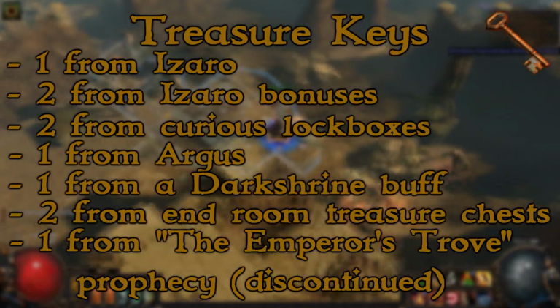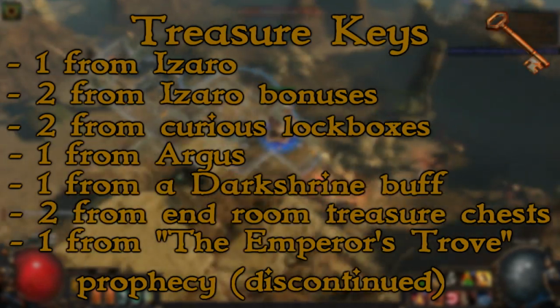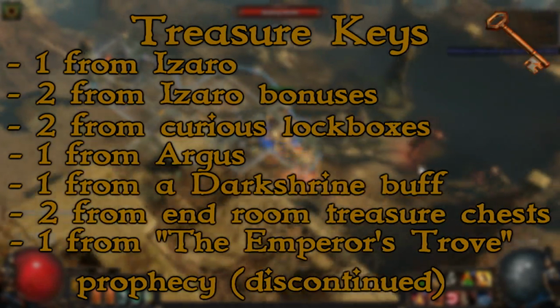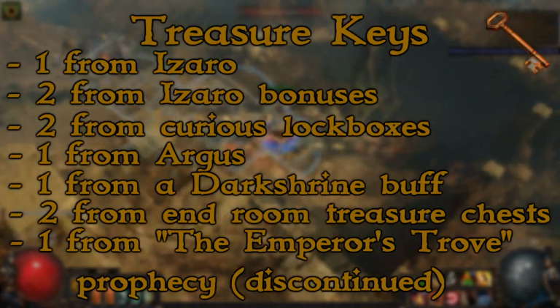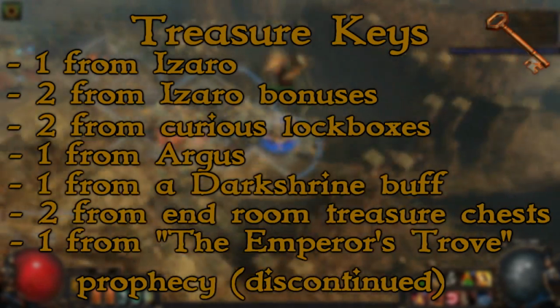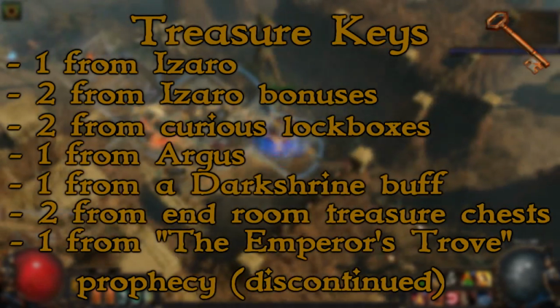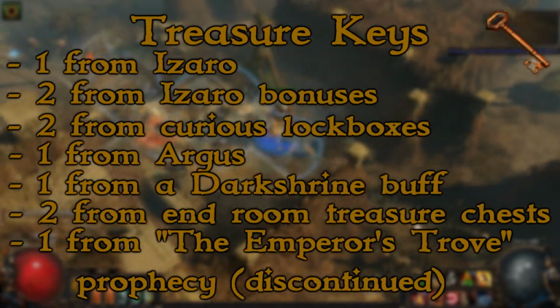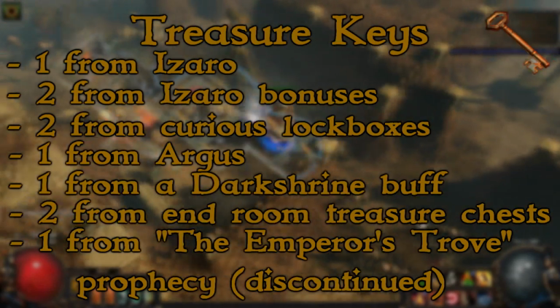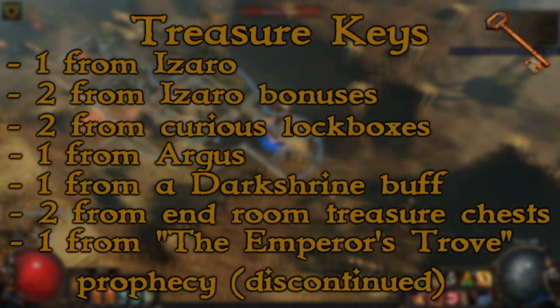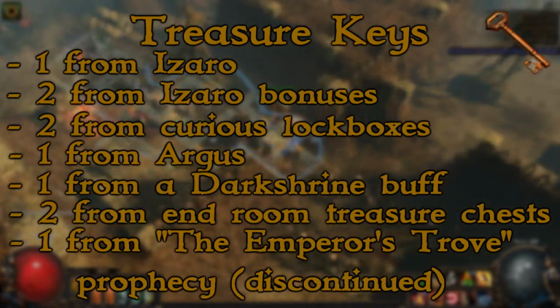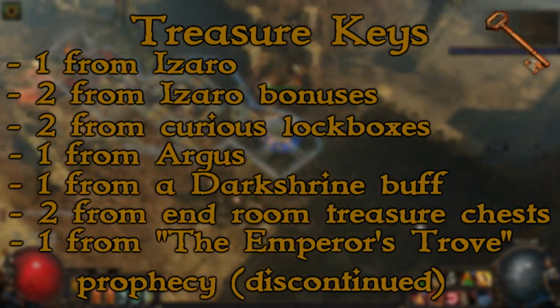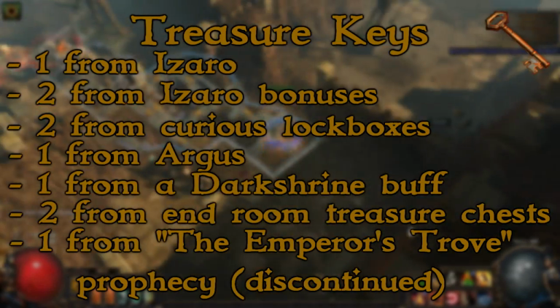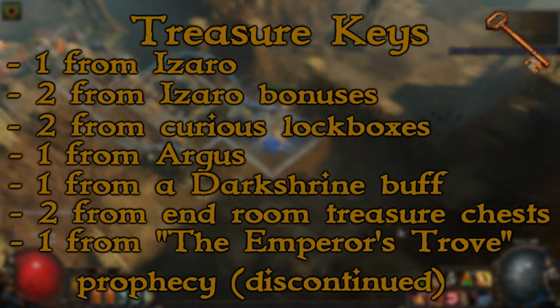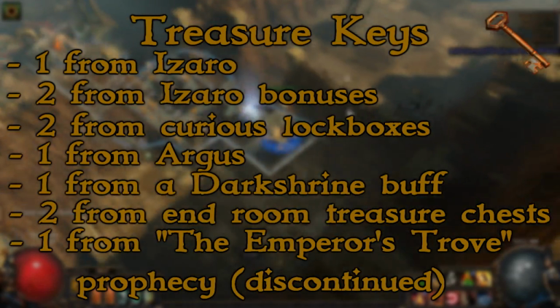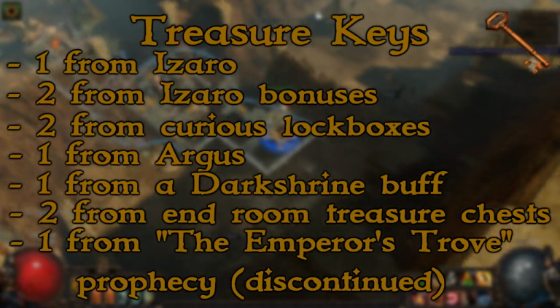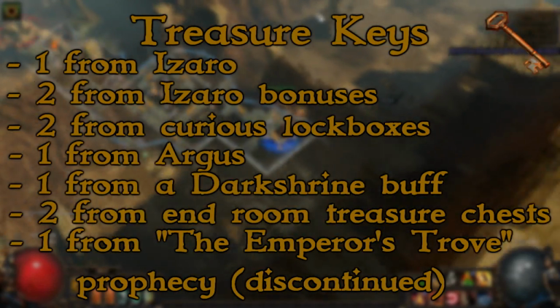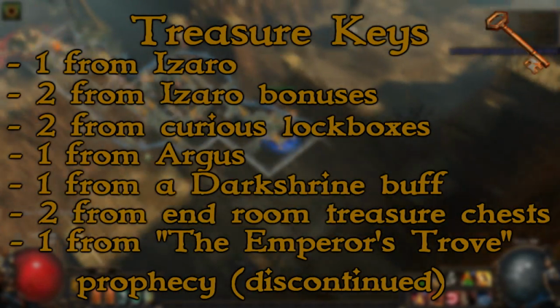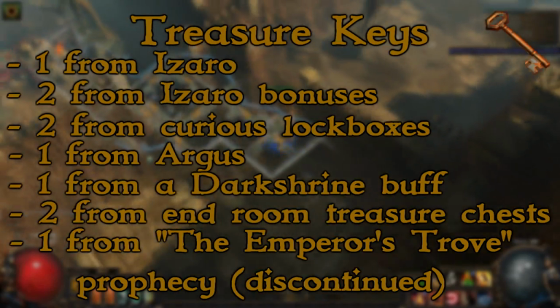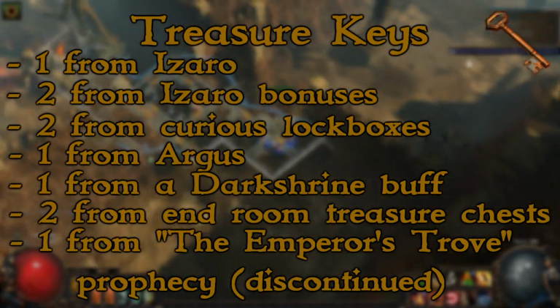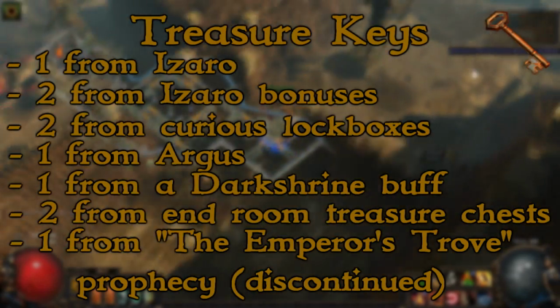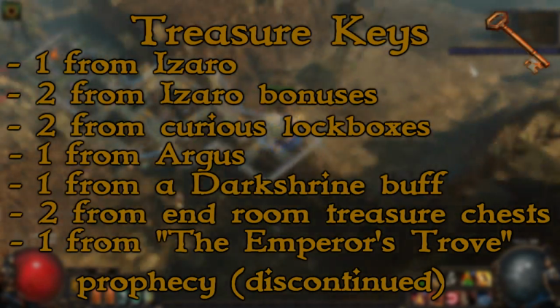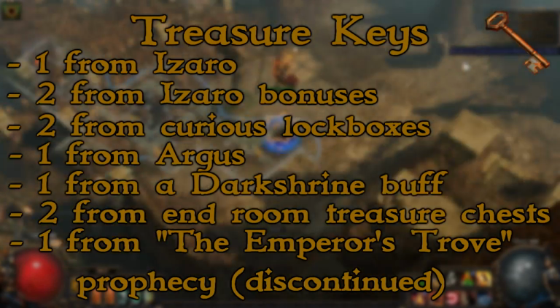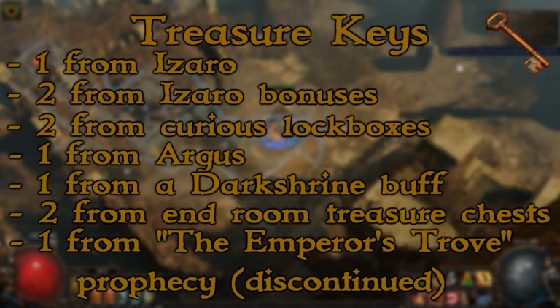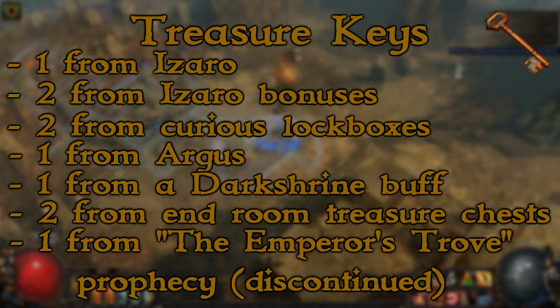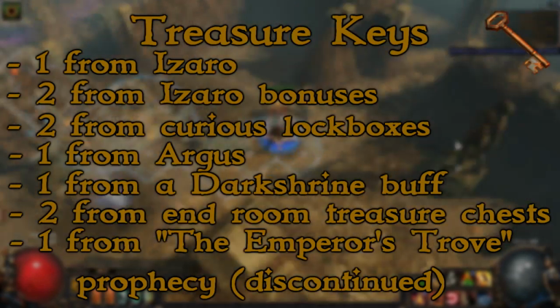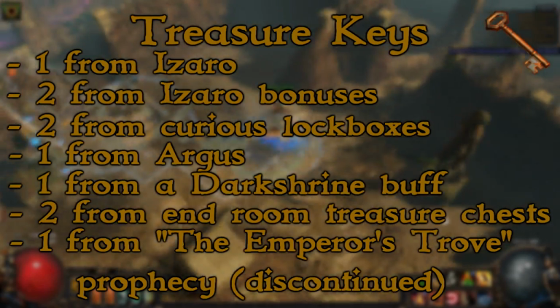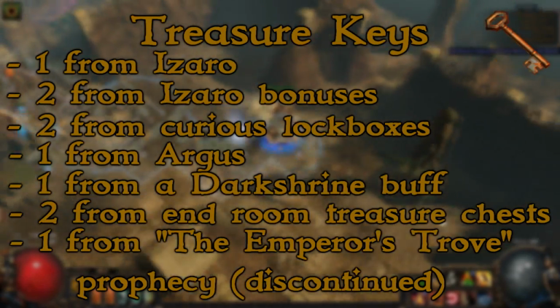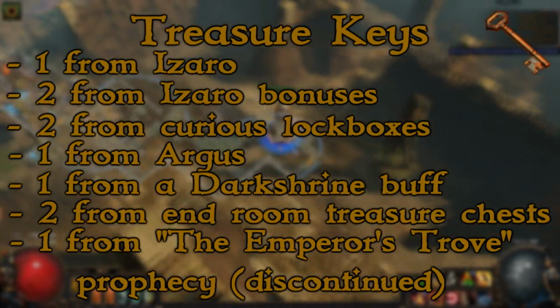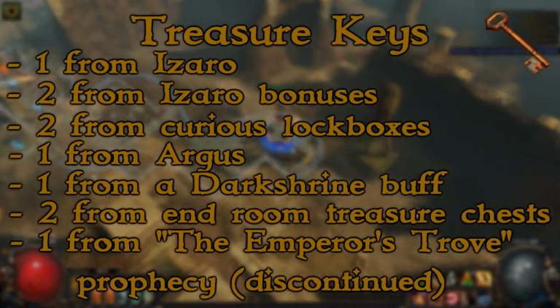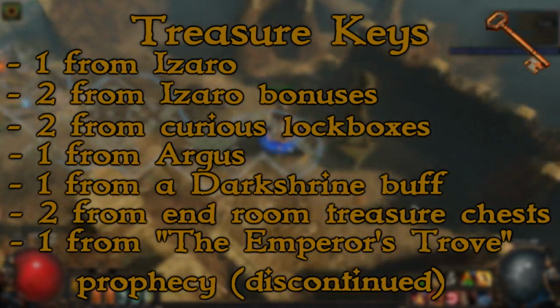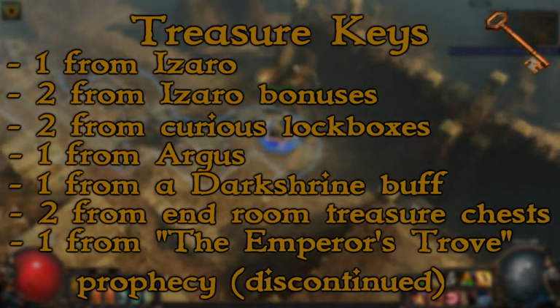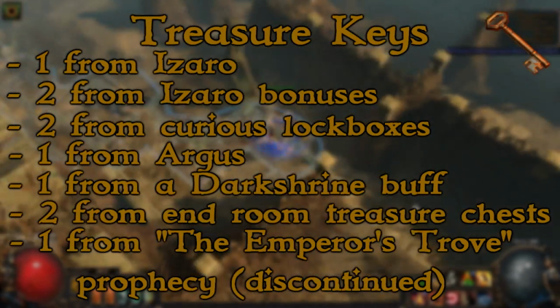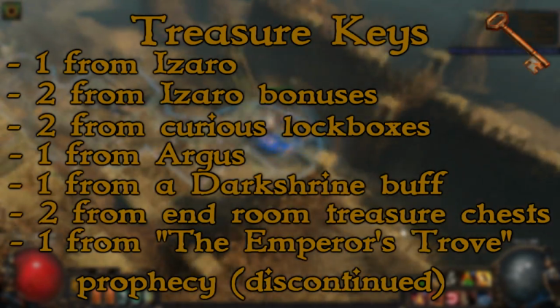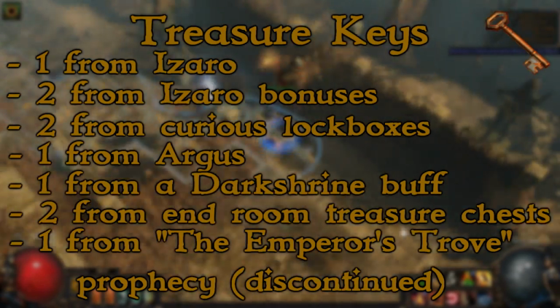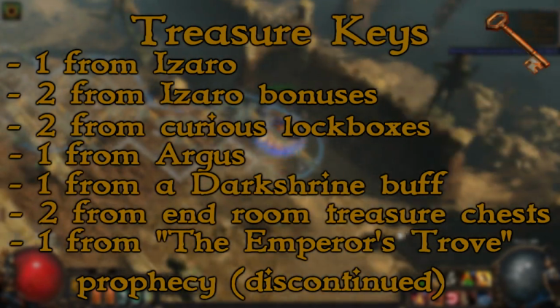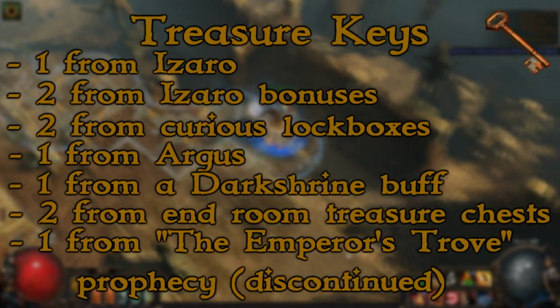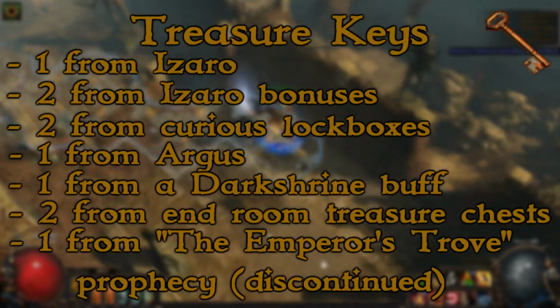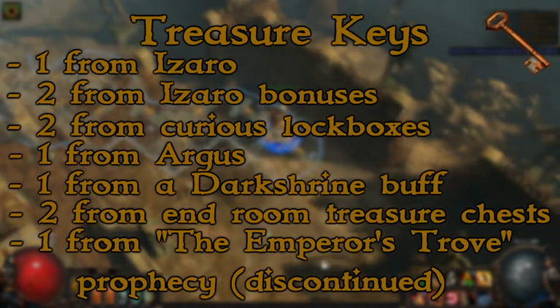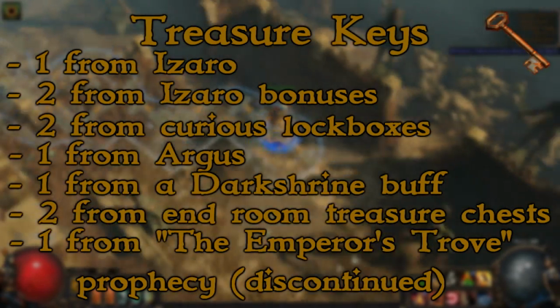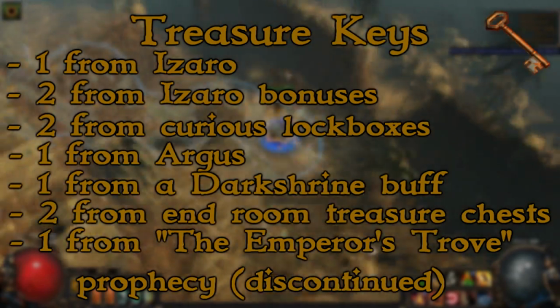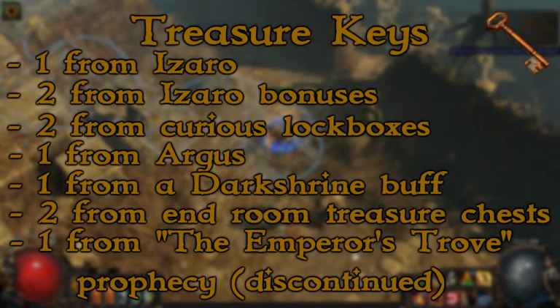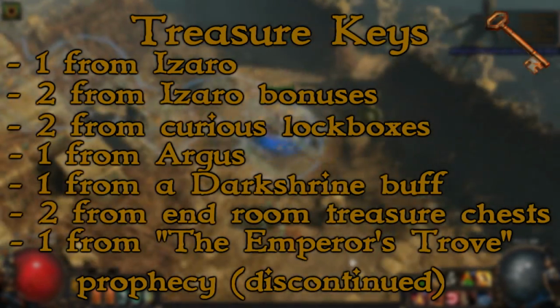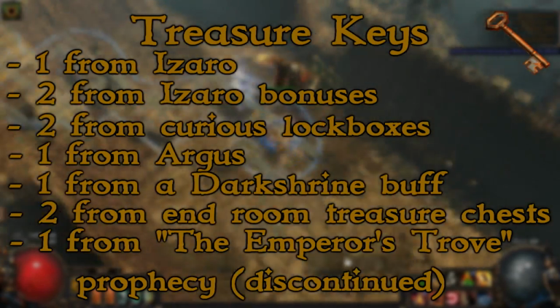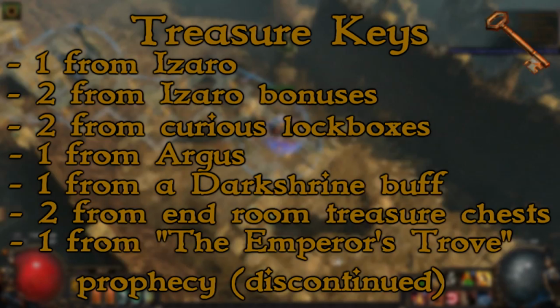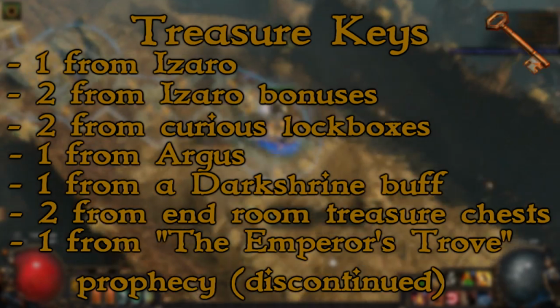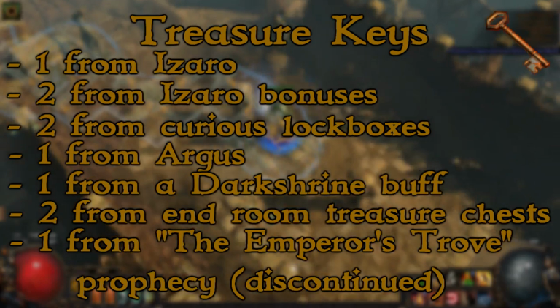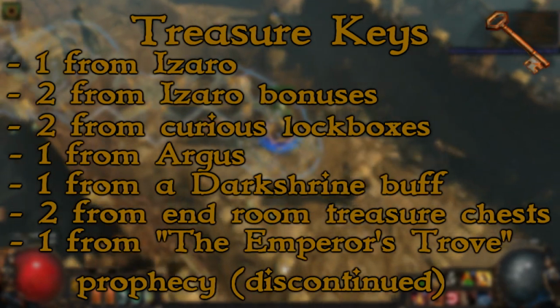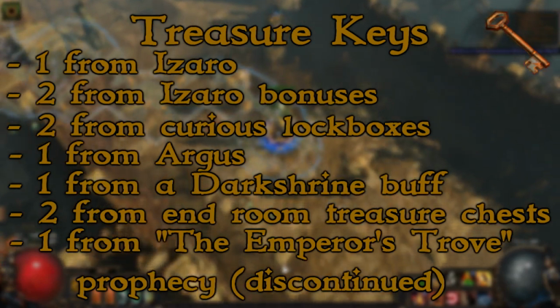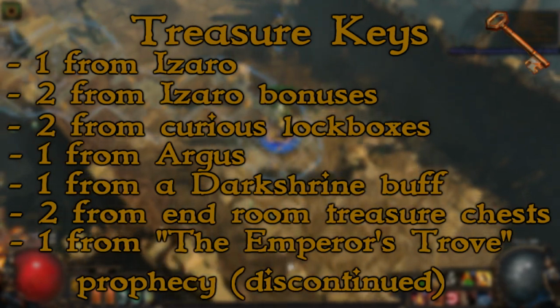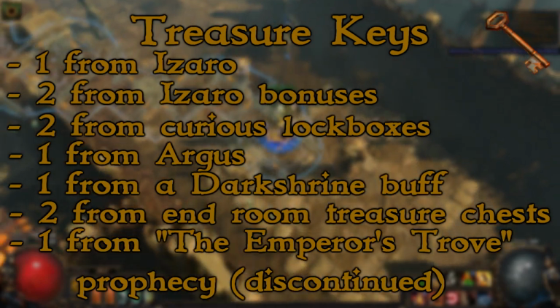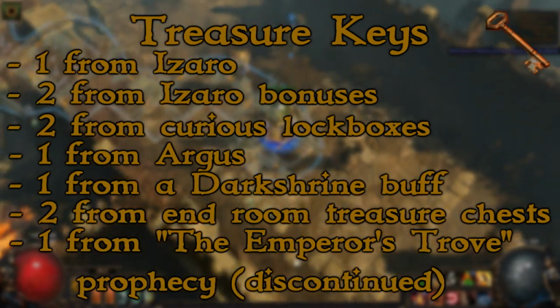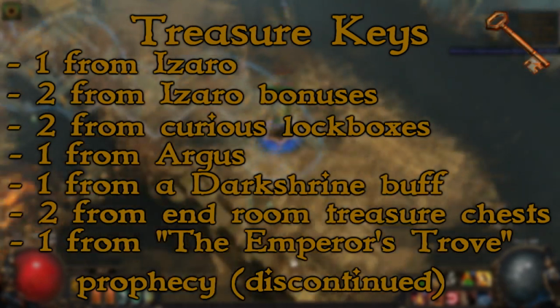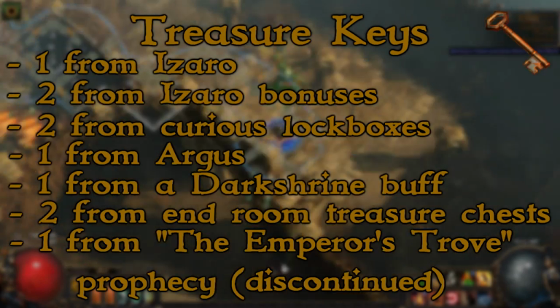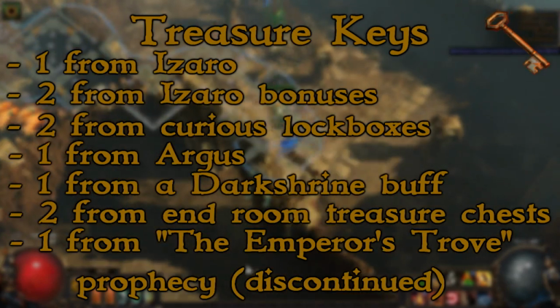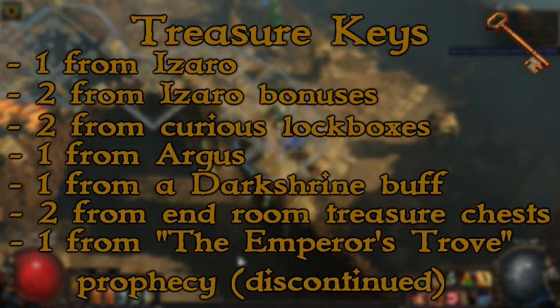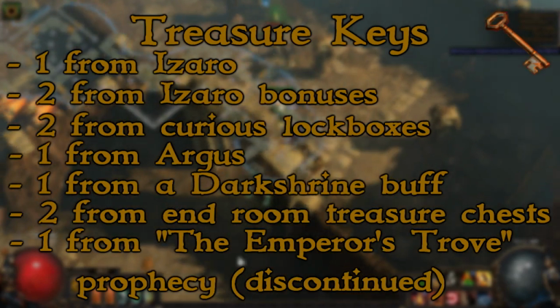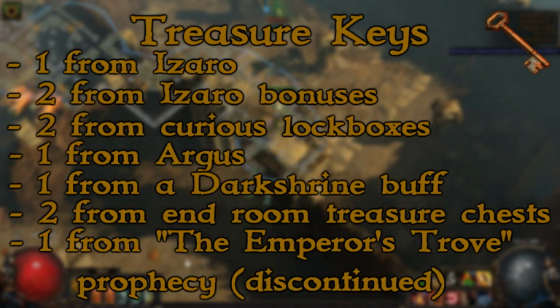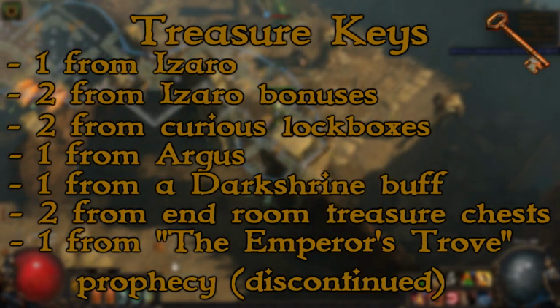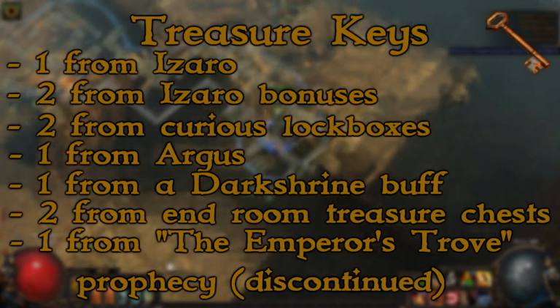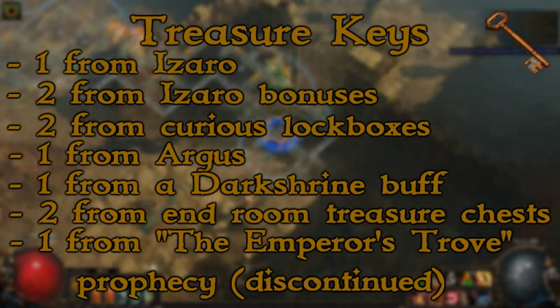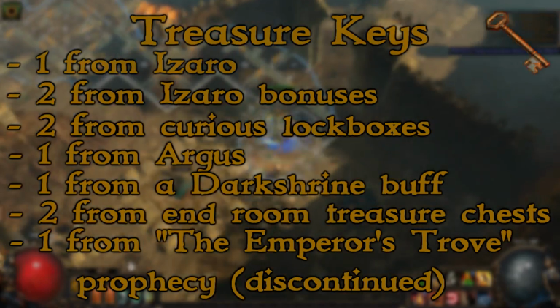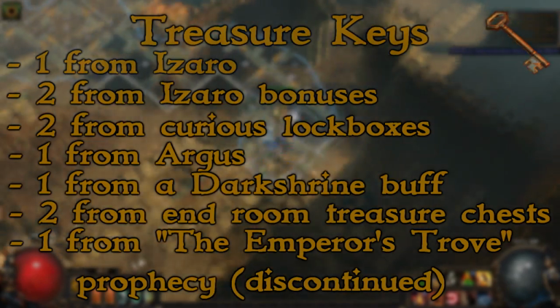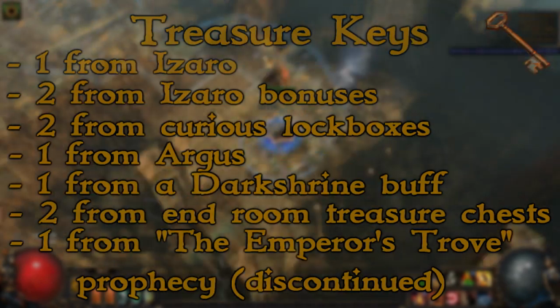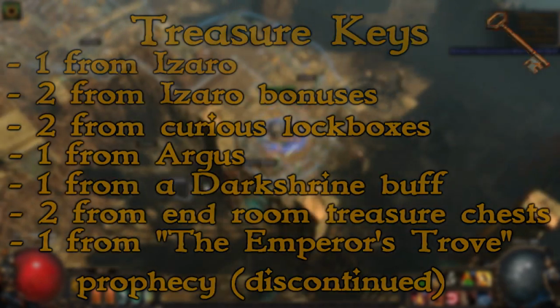All of this makes the minimum amount of keys you will get from a run 6 and the maximum amount depending on your RNG 9. Keep in mind that there are only 10 chests in the final room, so if you get 9 keys you're pretty much opening everything except for one chest.